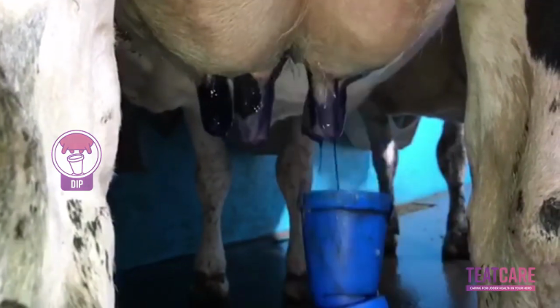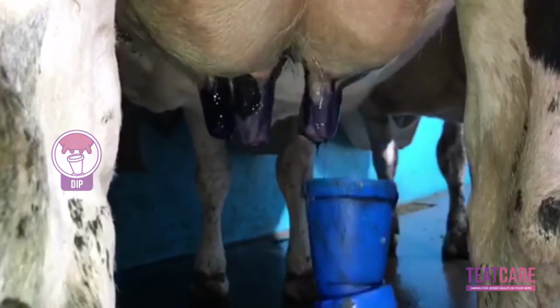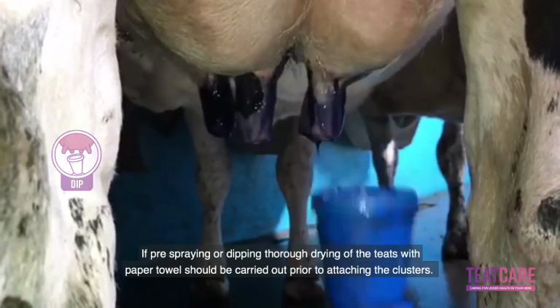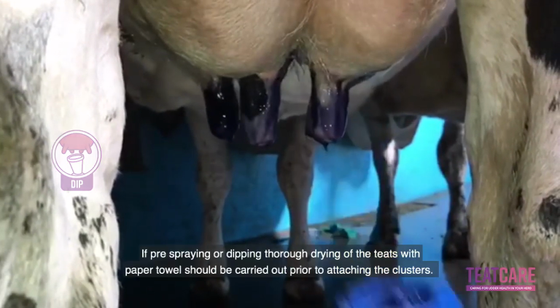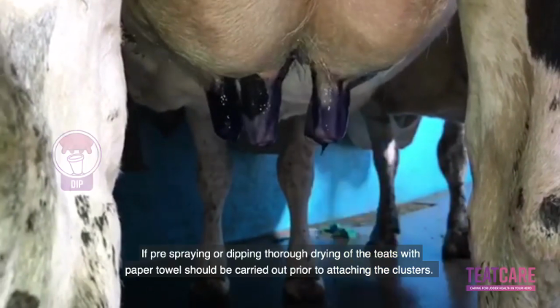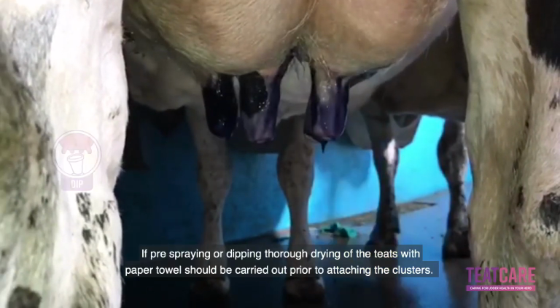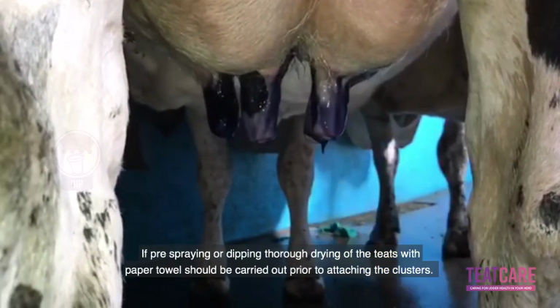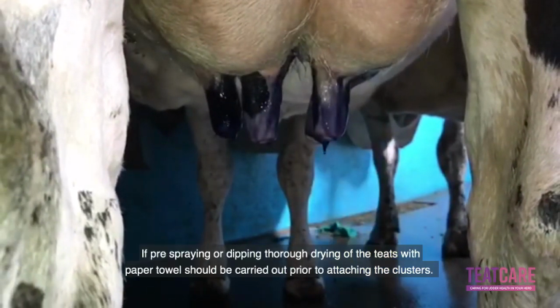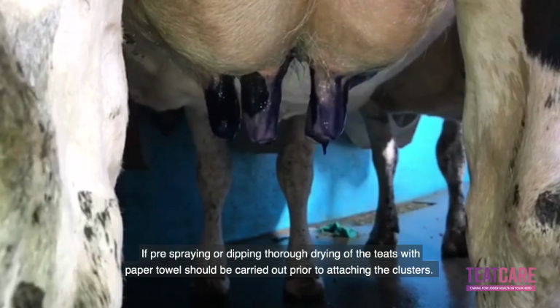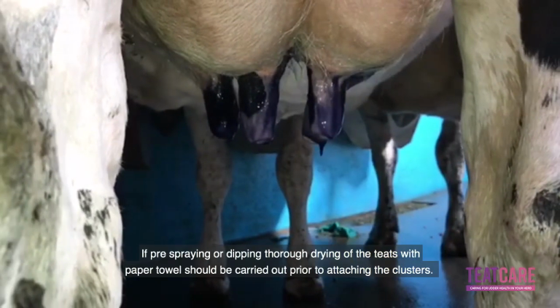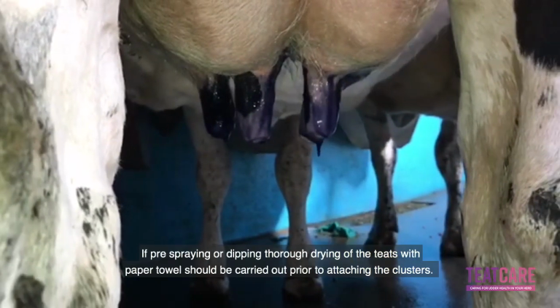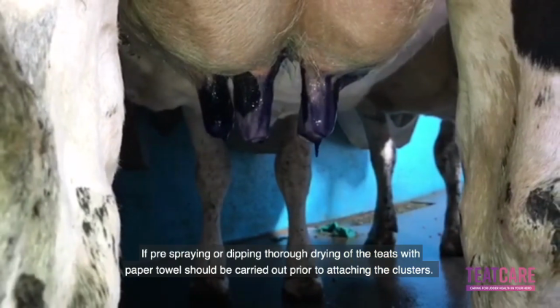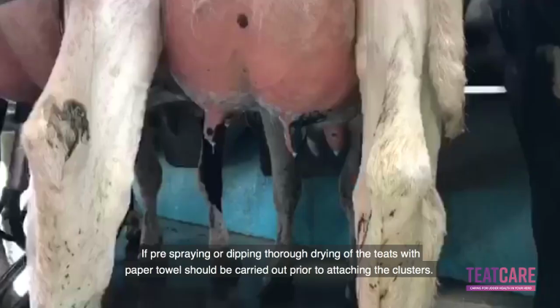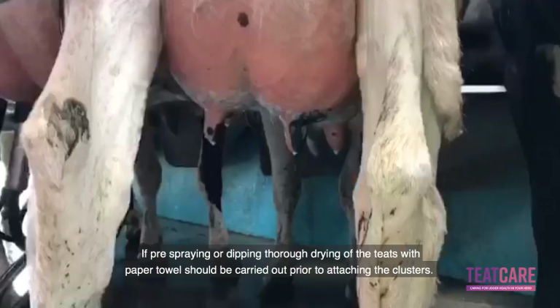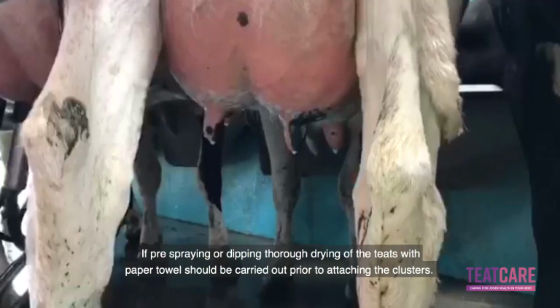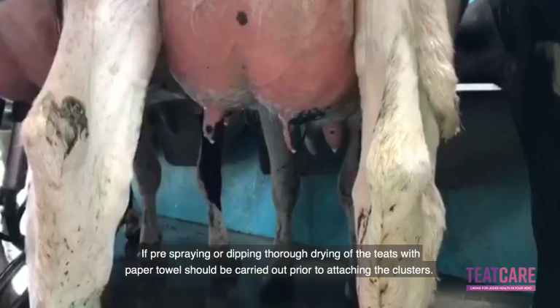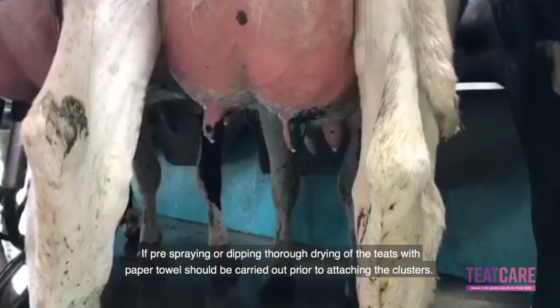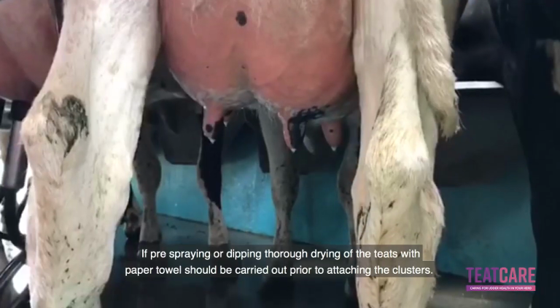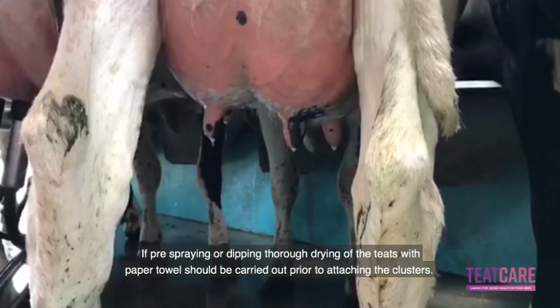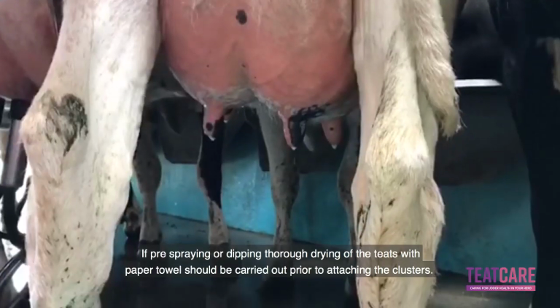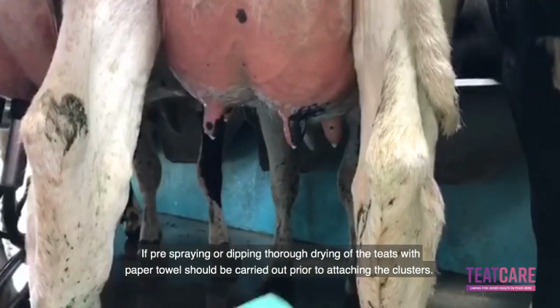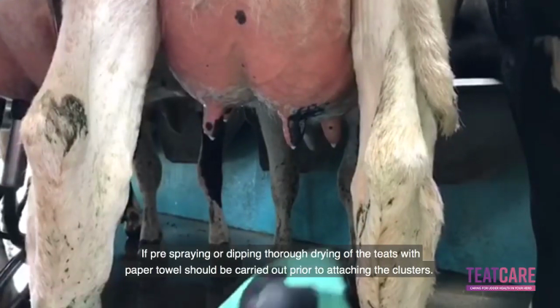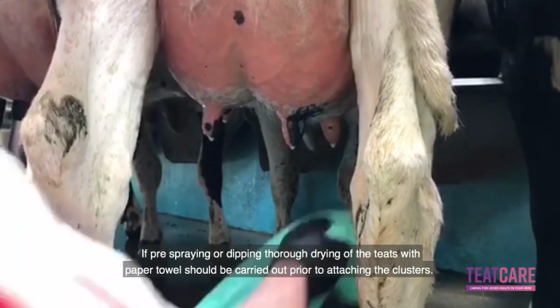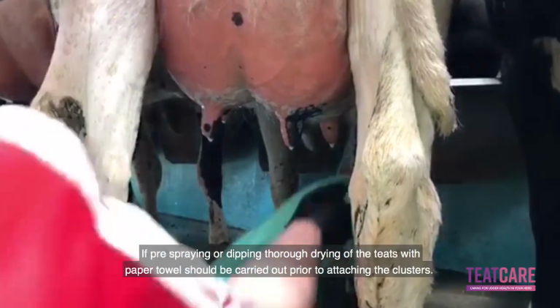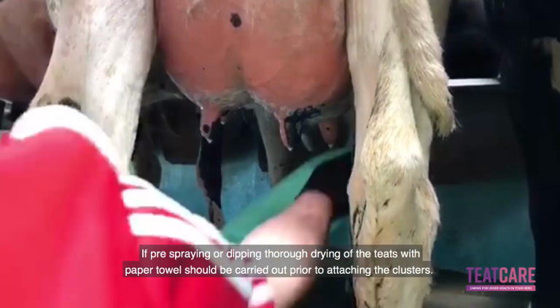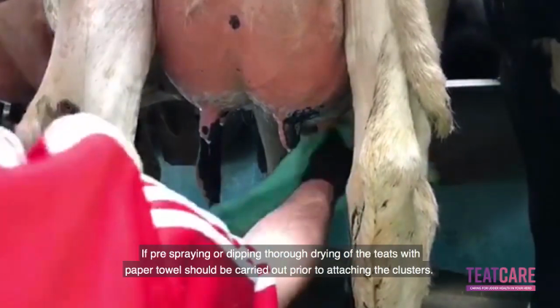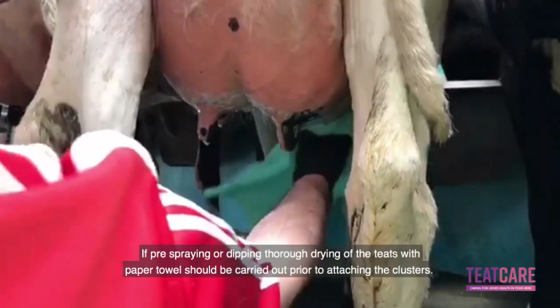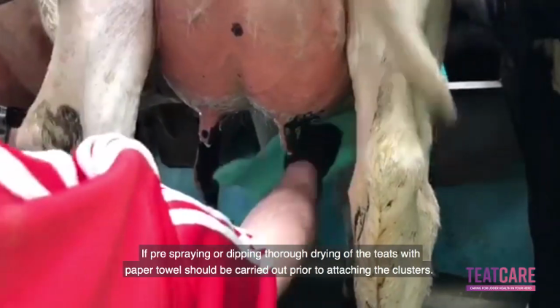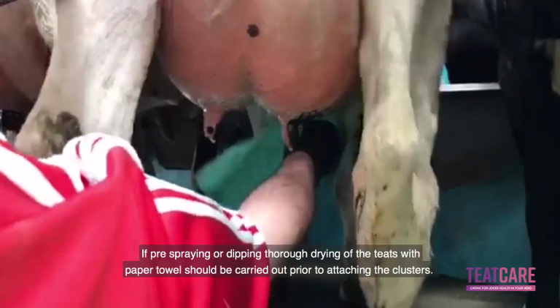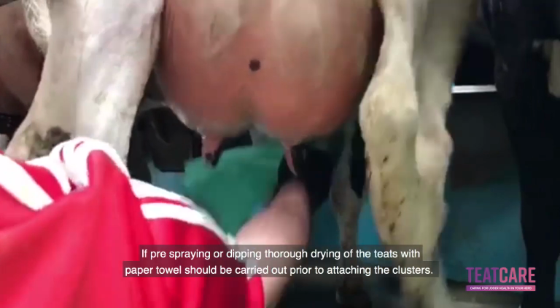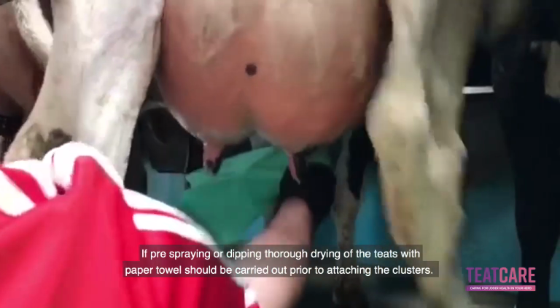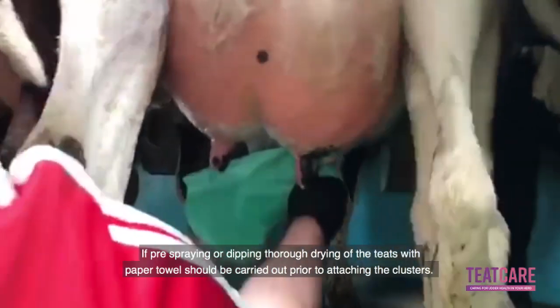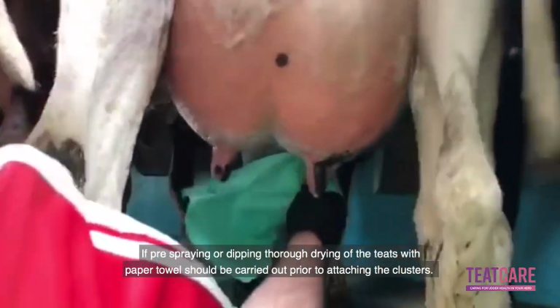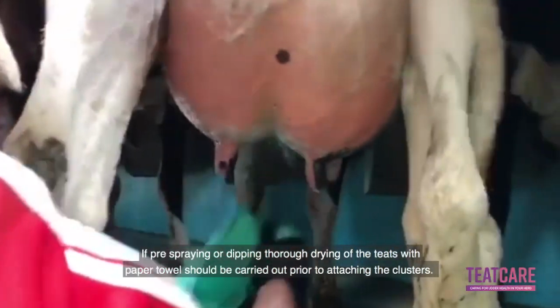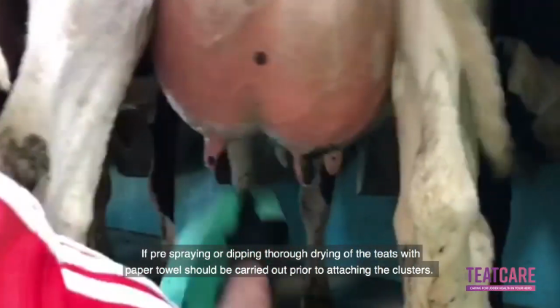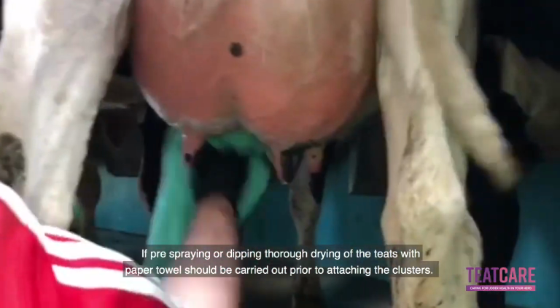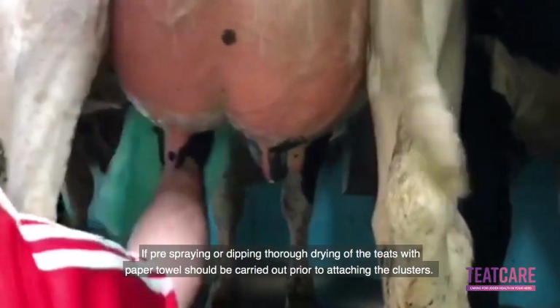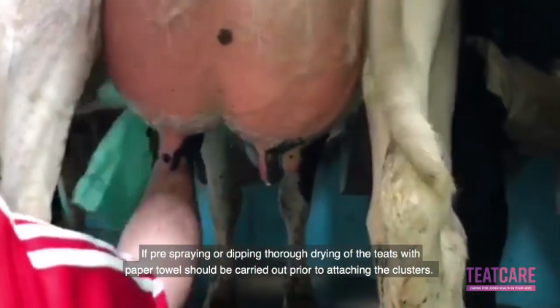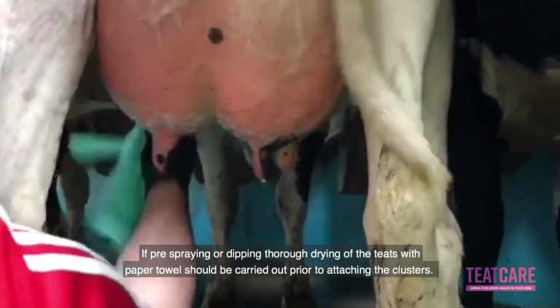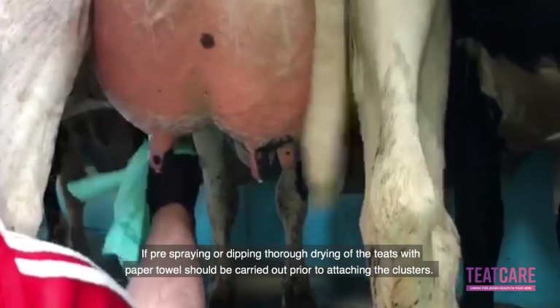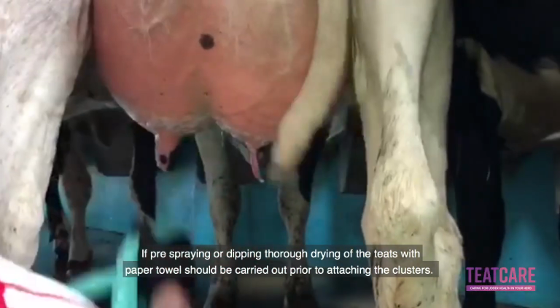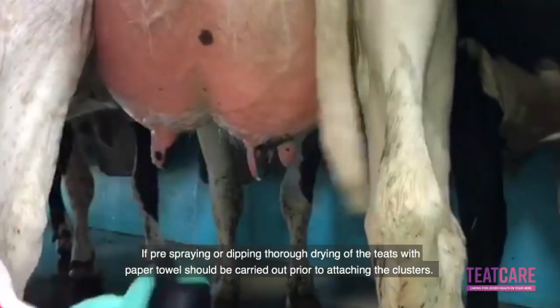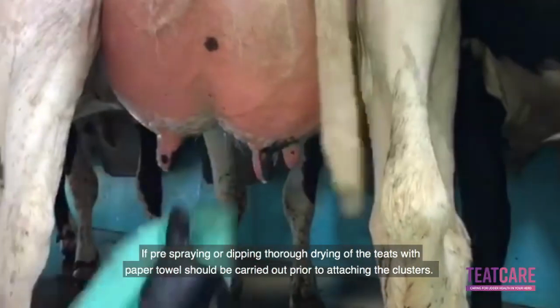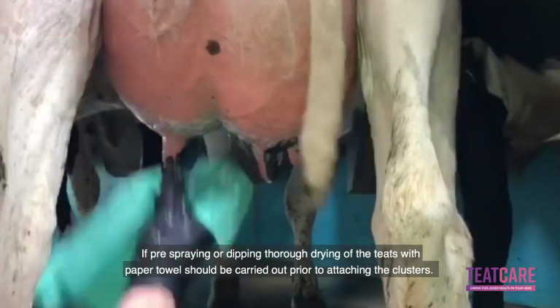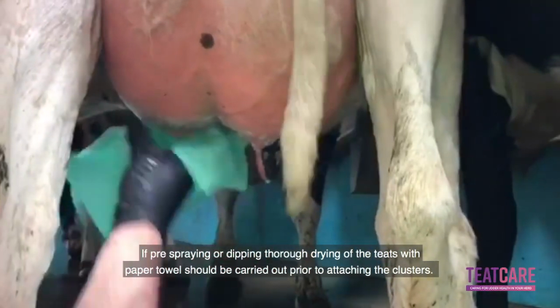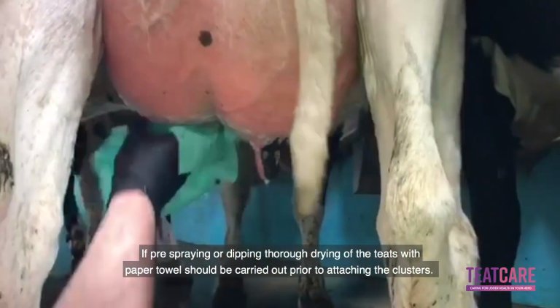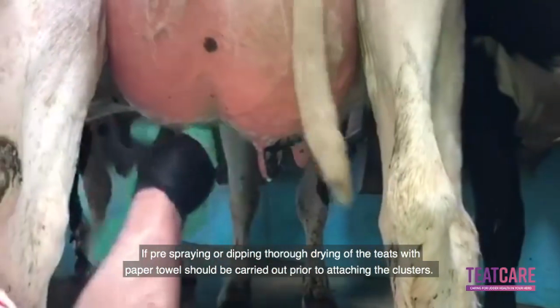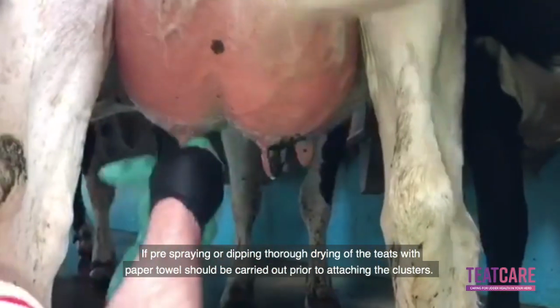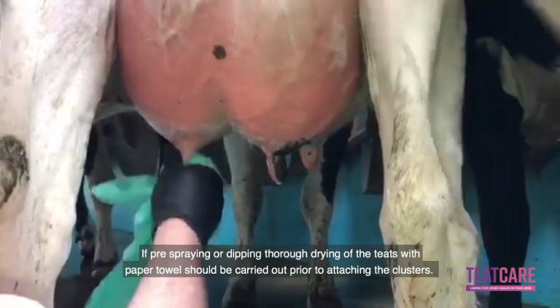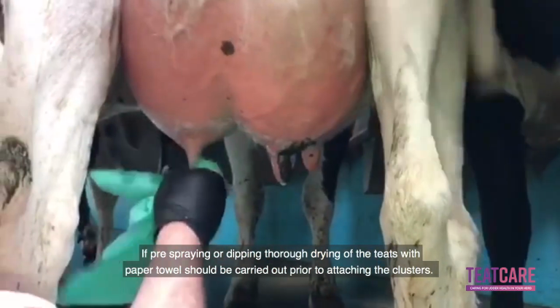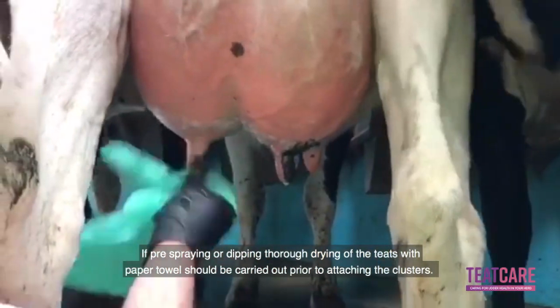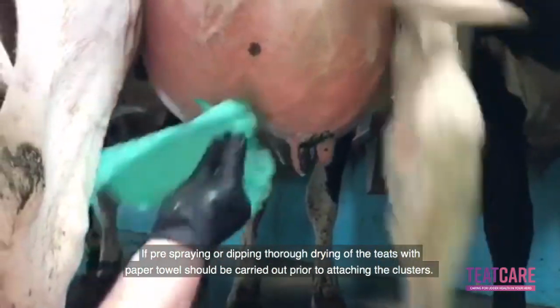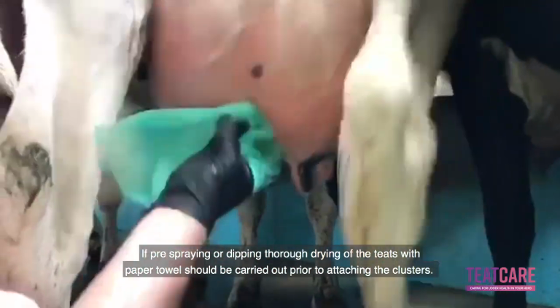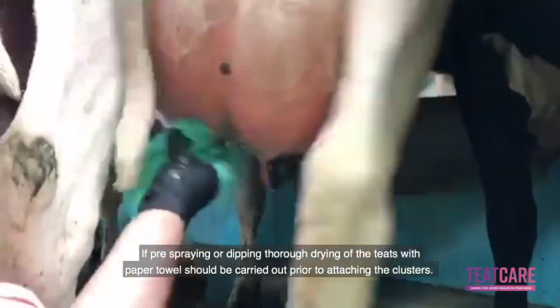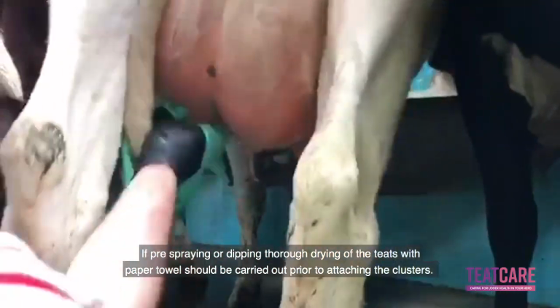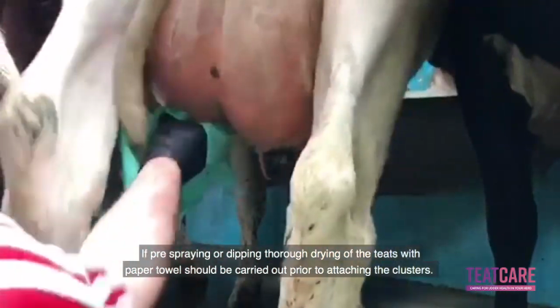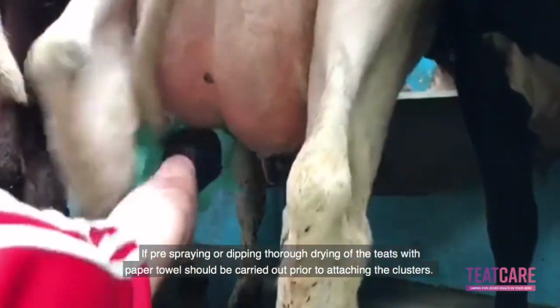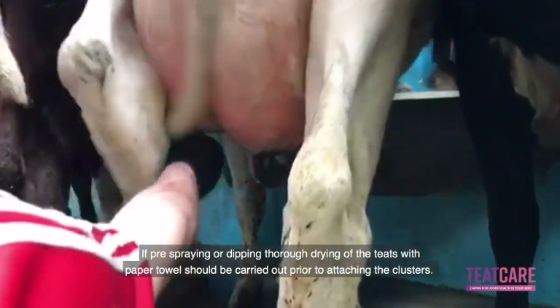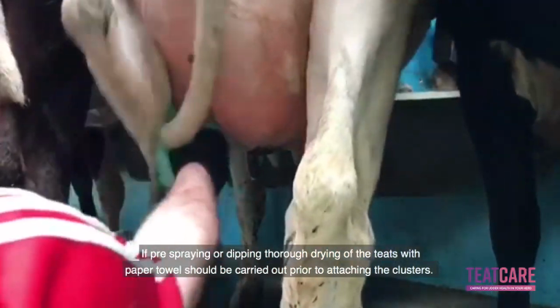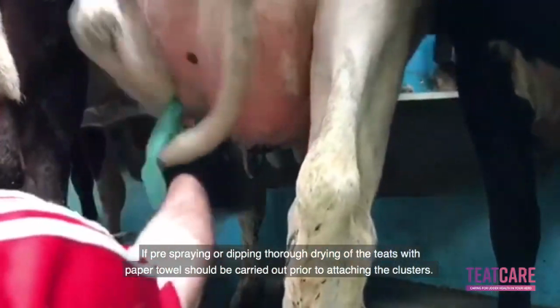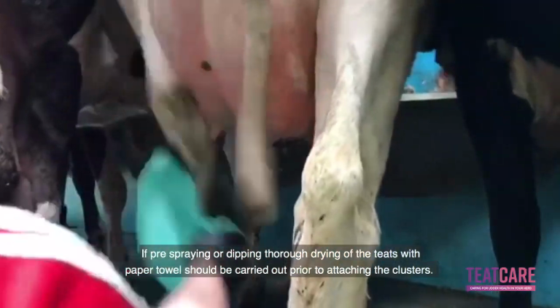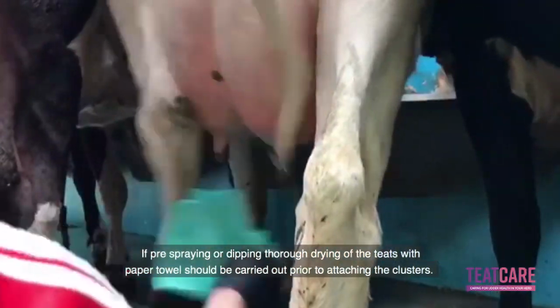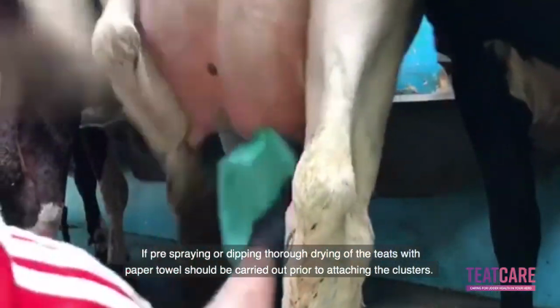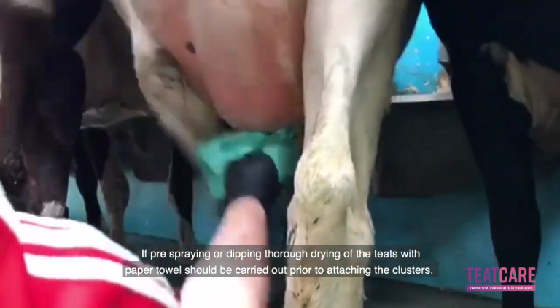If pre-spraying or dipping, thorough drying of the teeth with paper towel should be carried out prior to attaching the clusters.